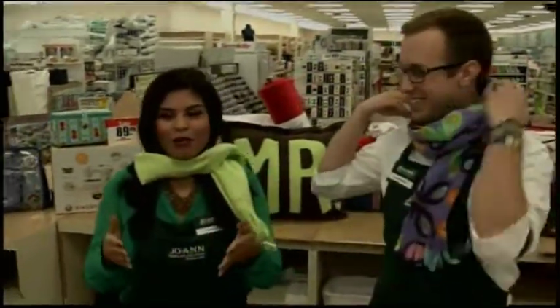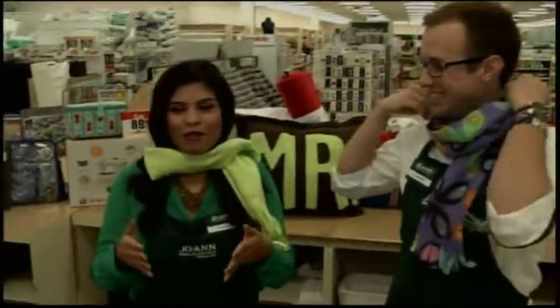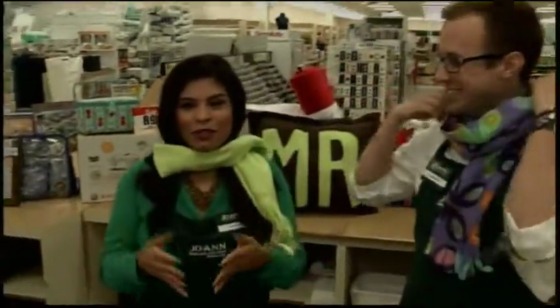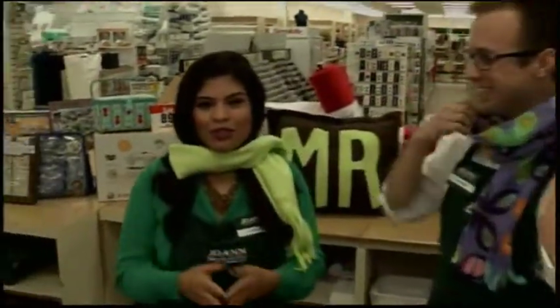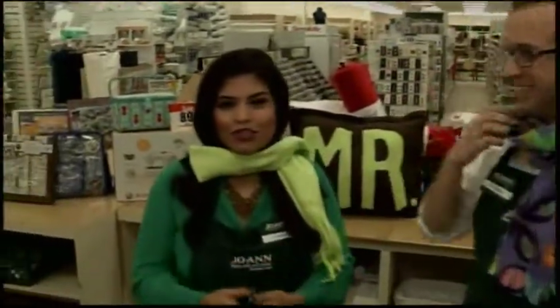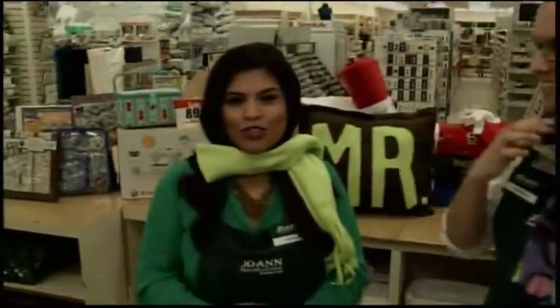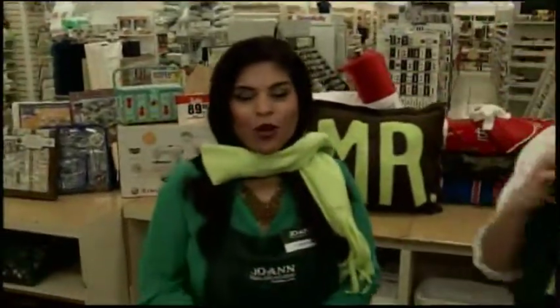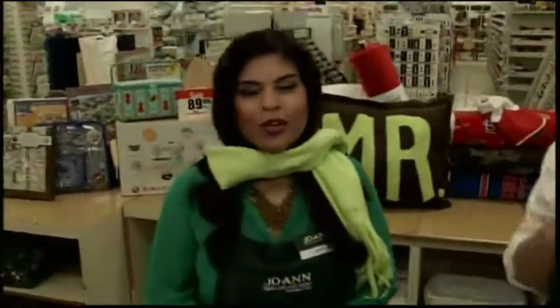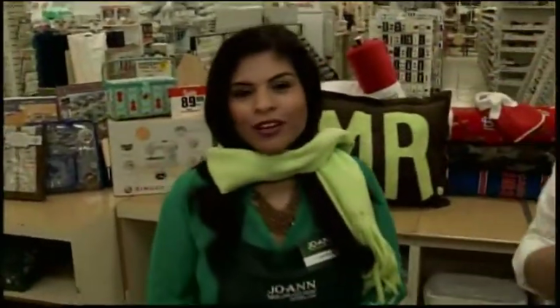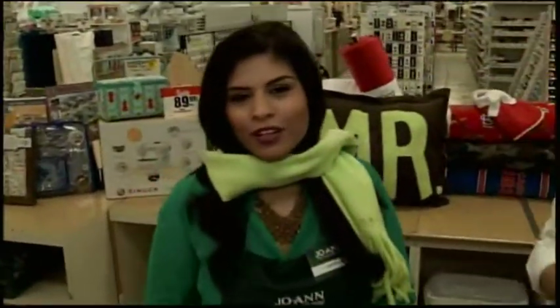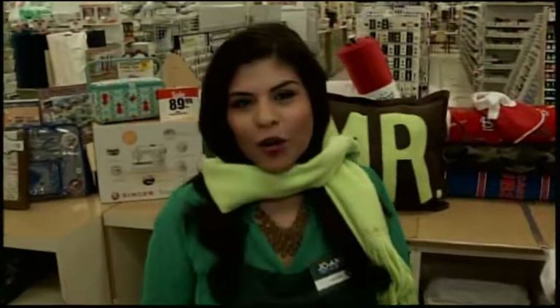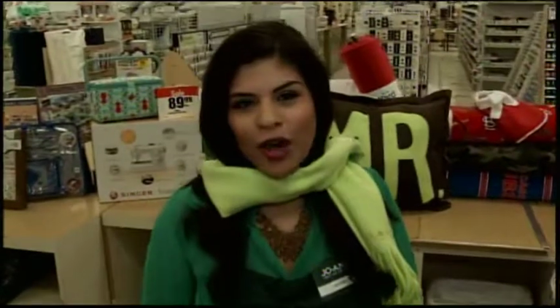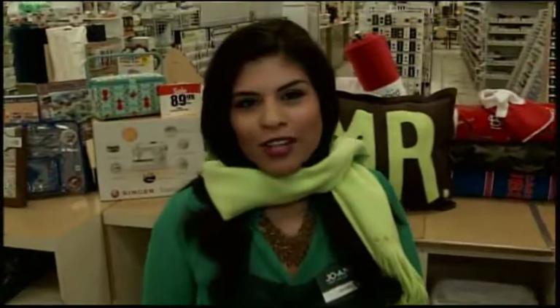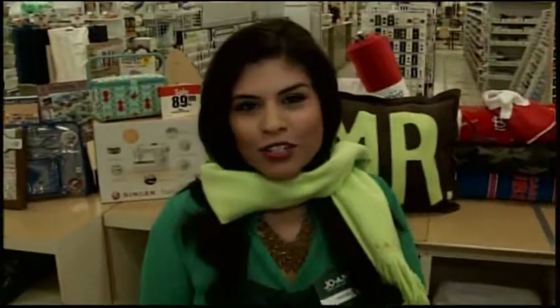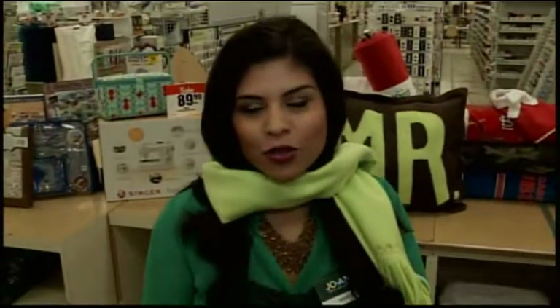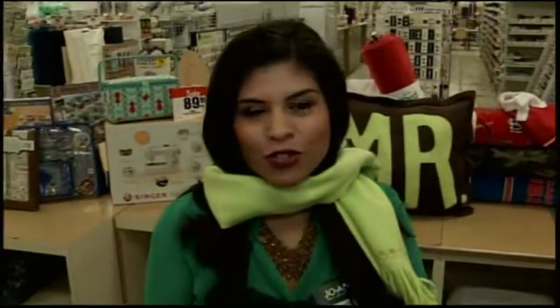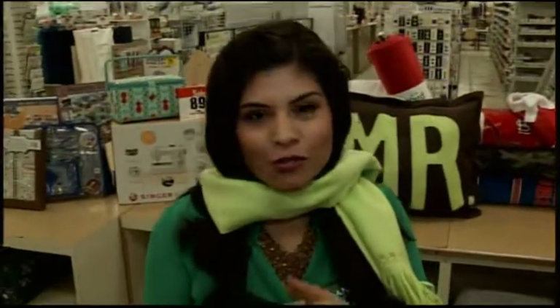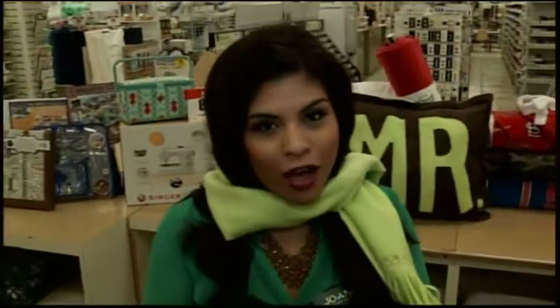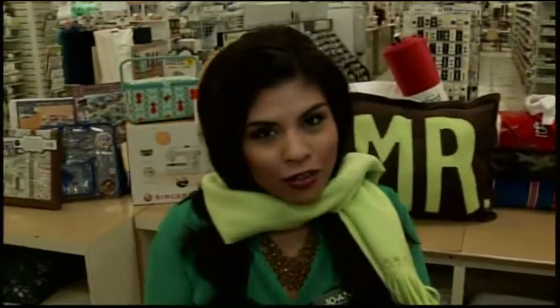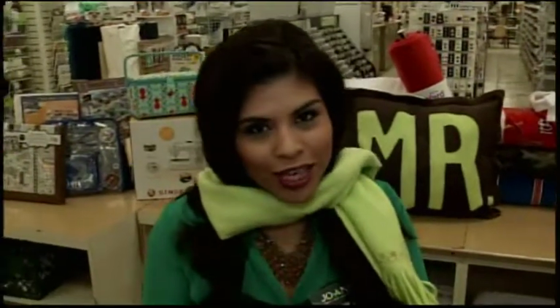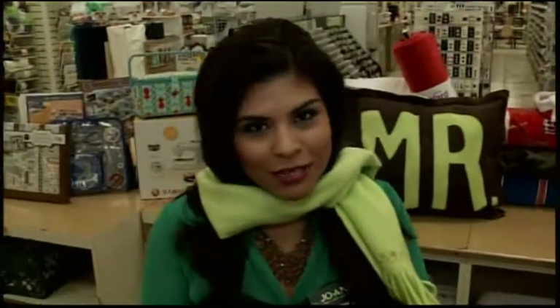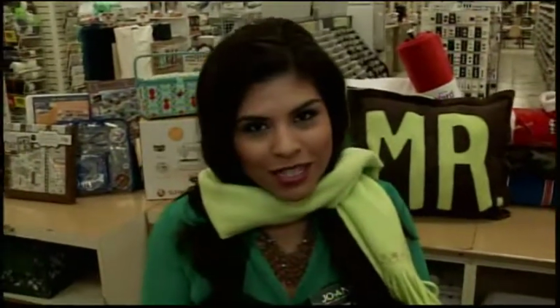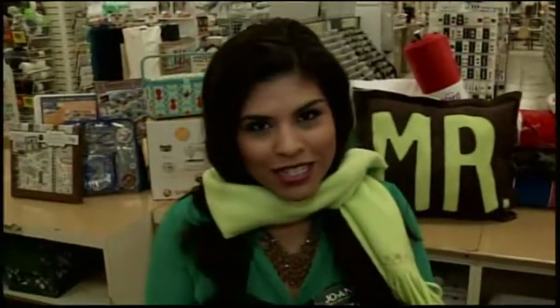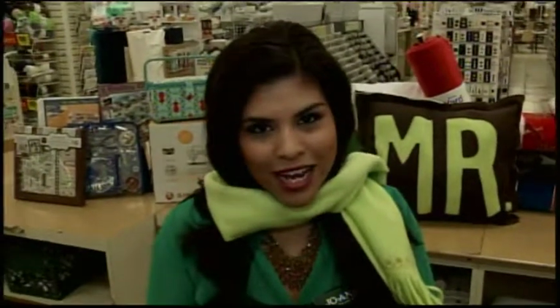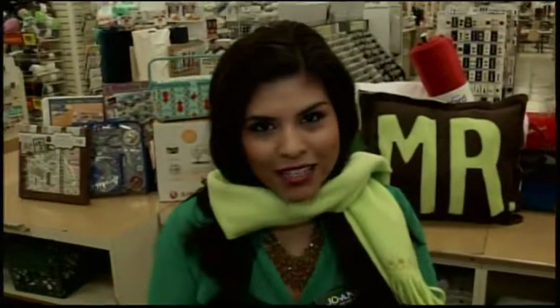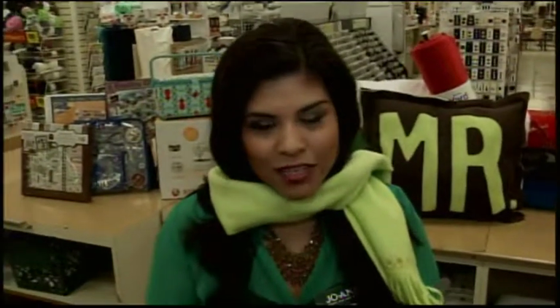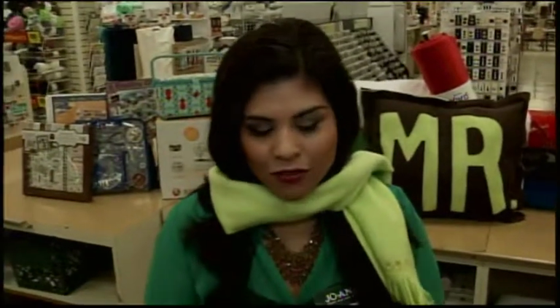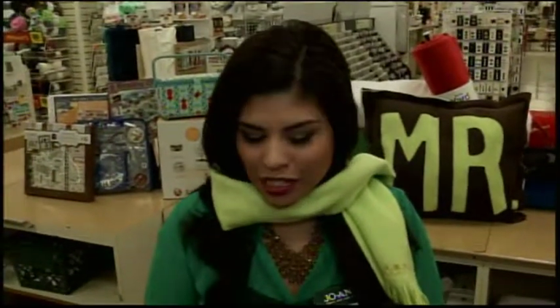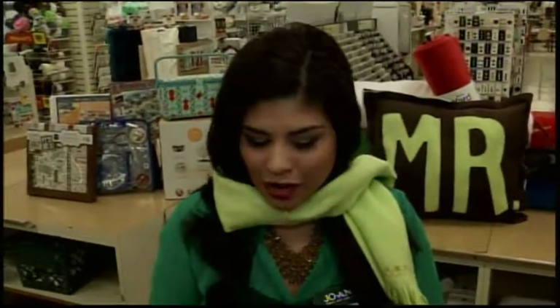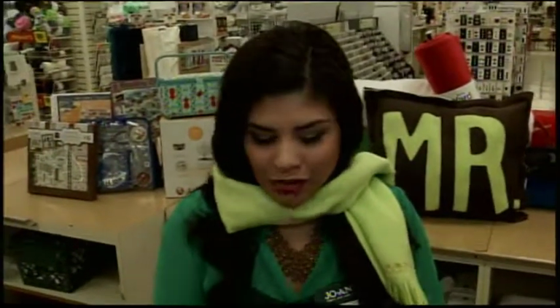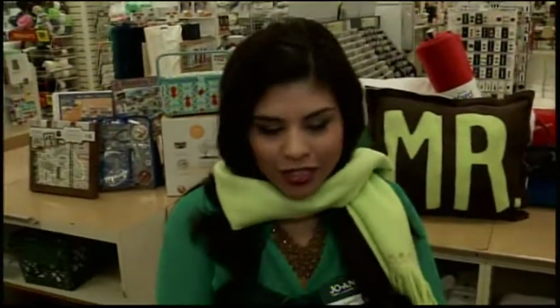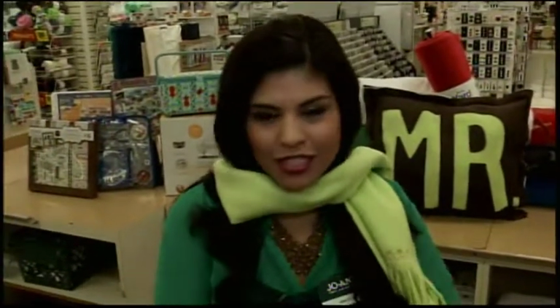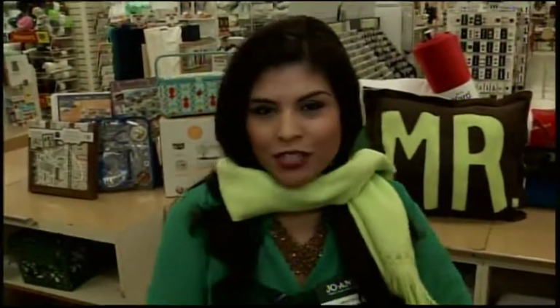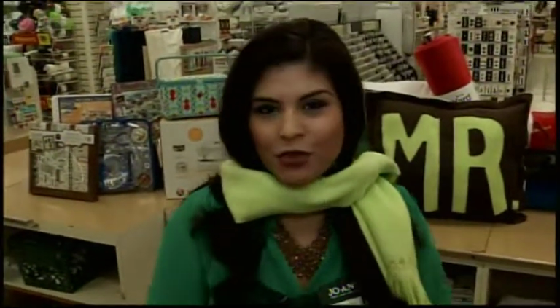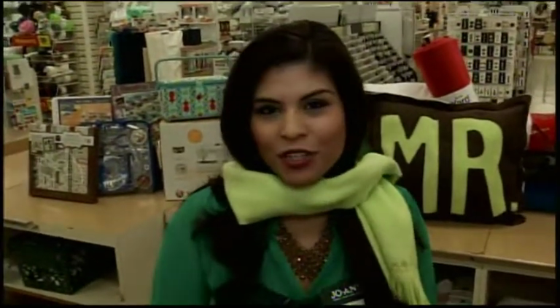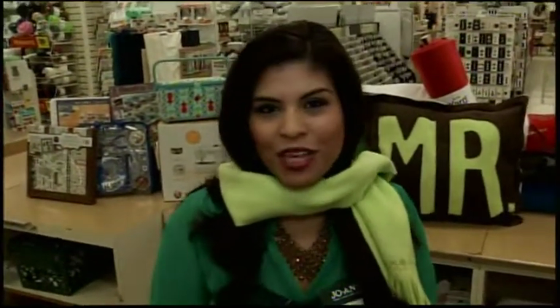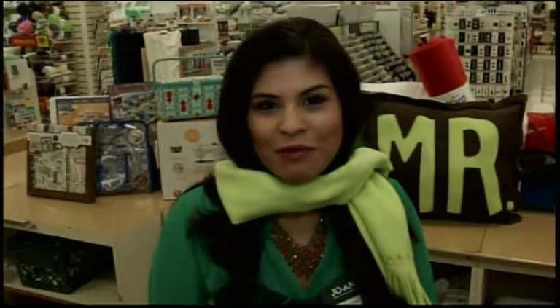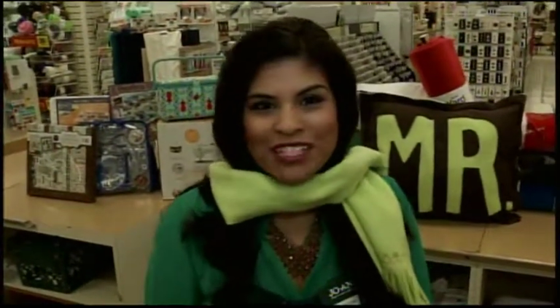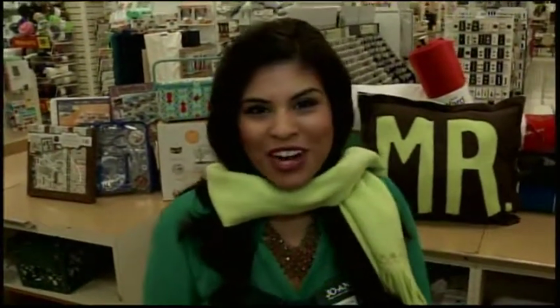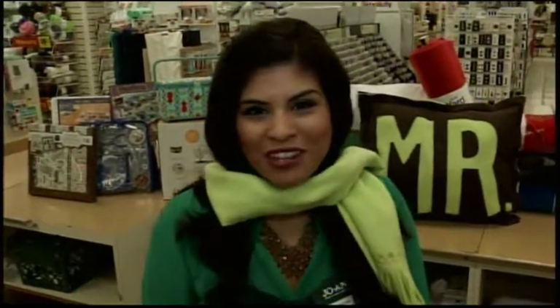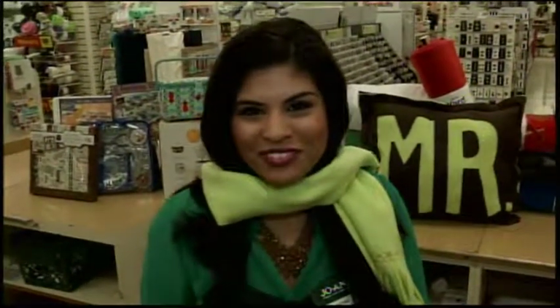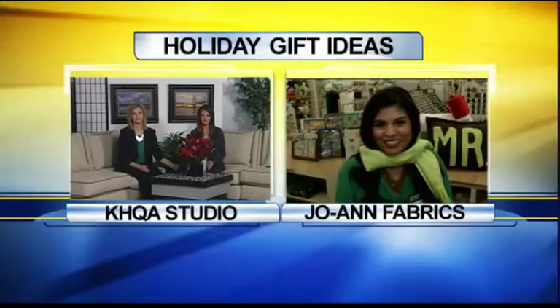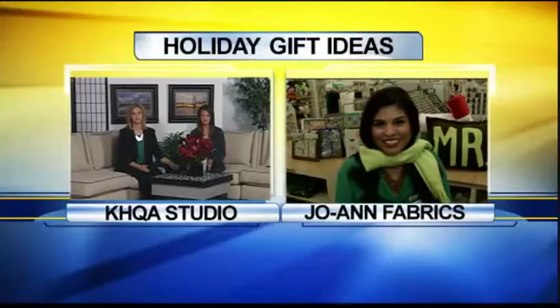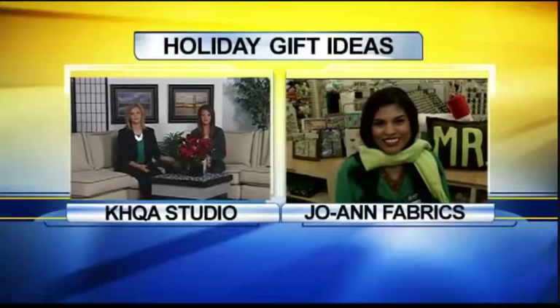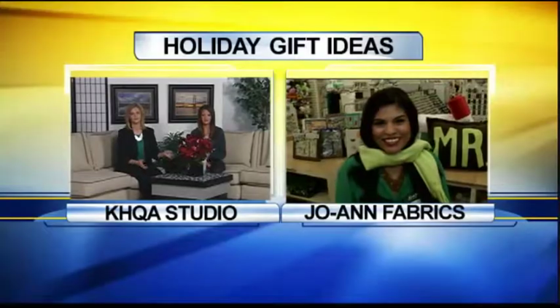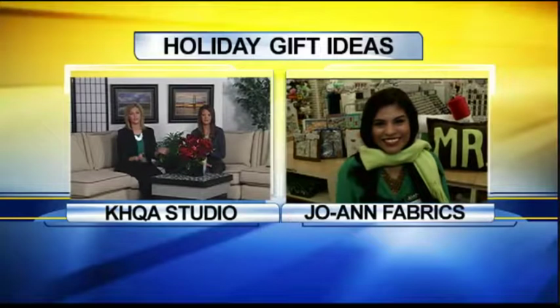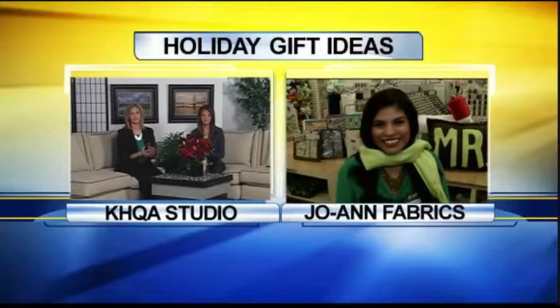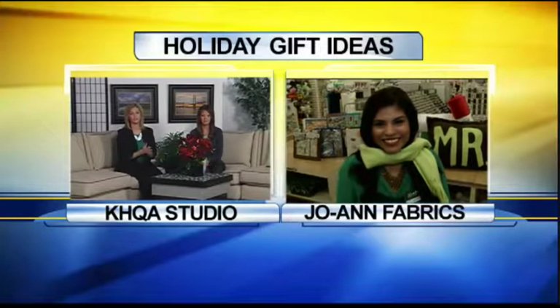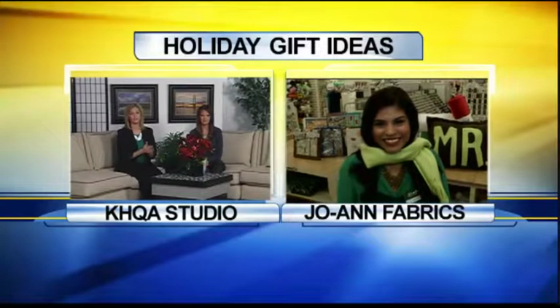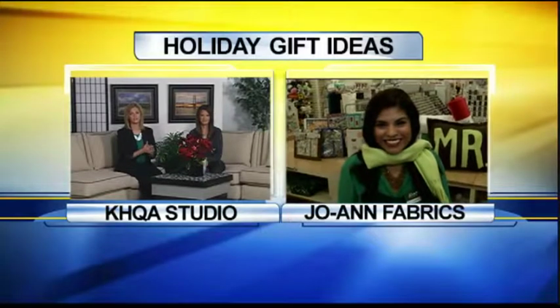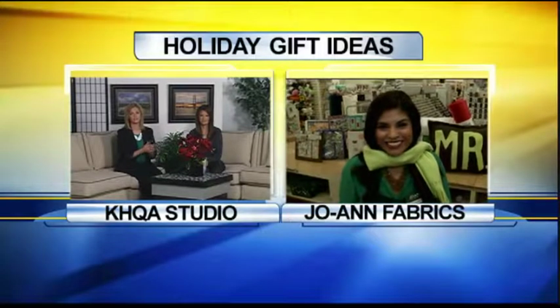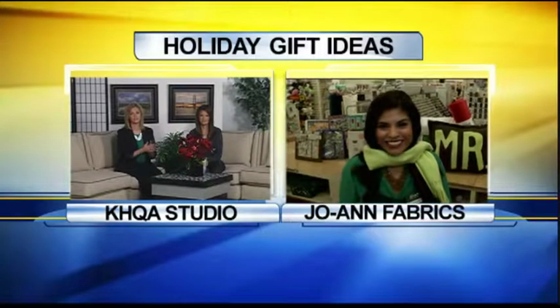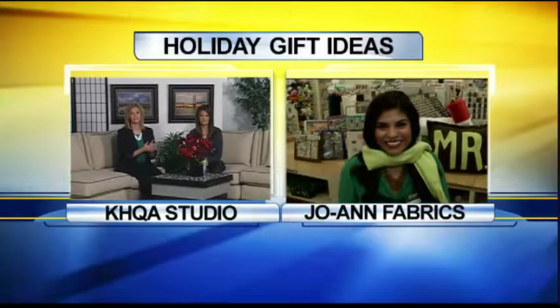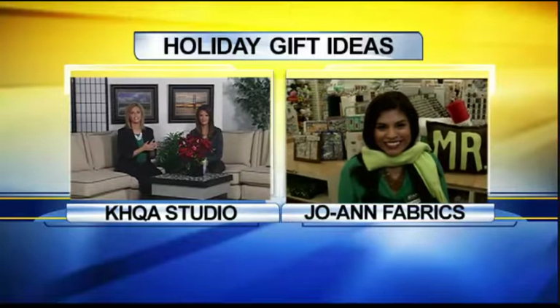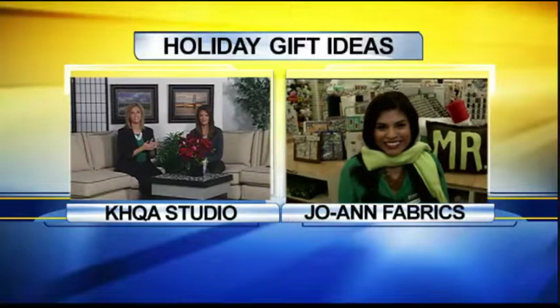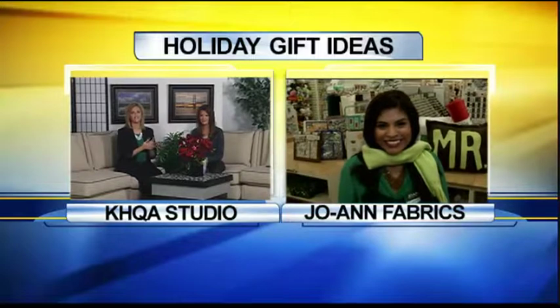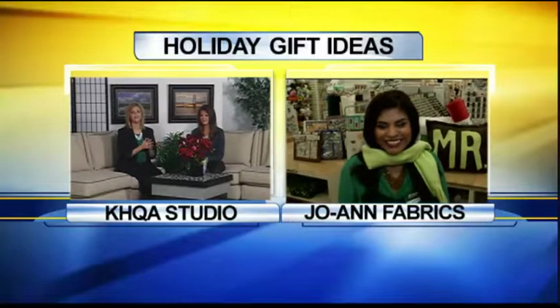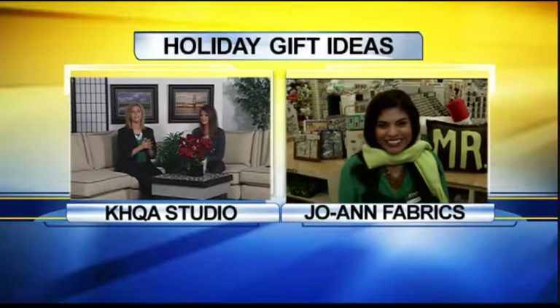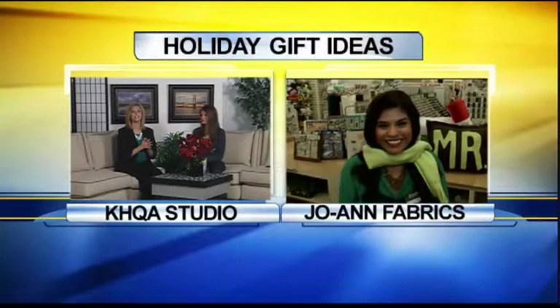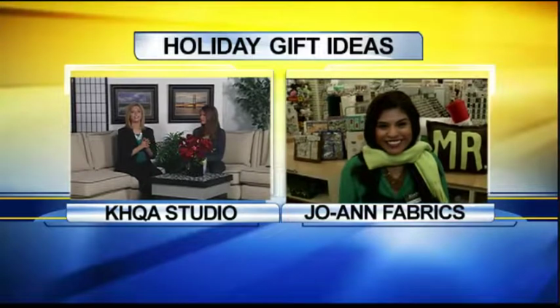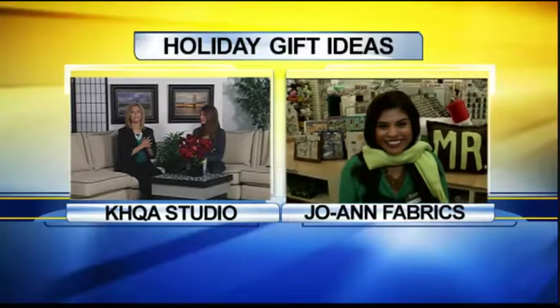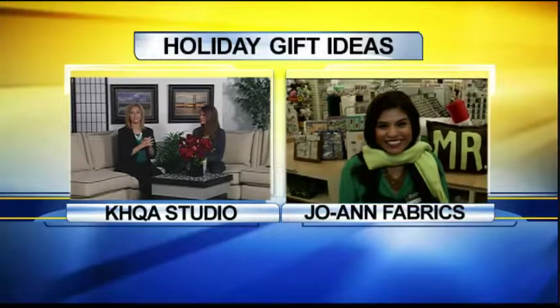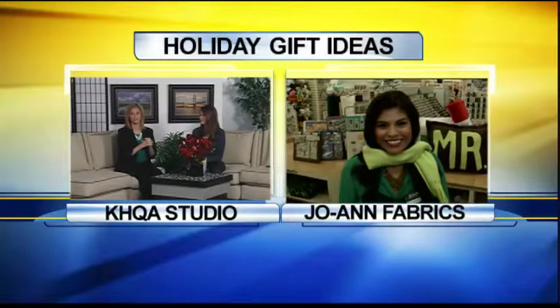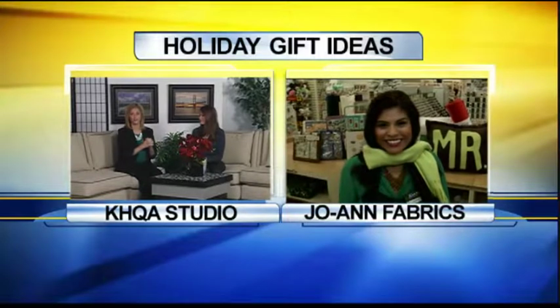Coming up later in the show, we are going to go ahead and show you some other last-minute stocking stuffers, and I'm going to continue working on my scarf. Sounds good, Kristen — green looks good on you.